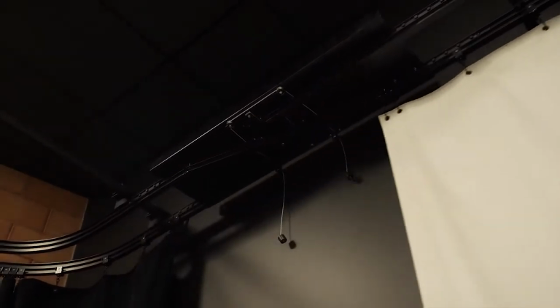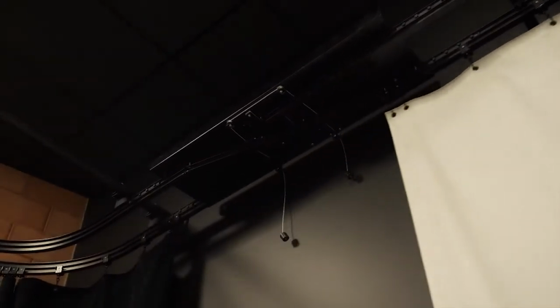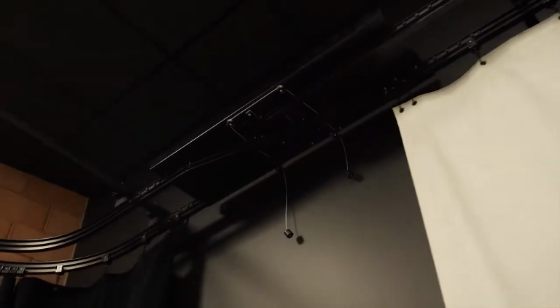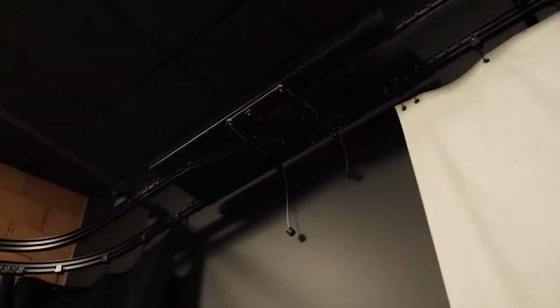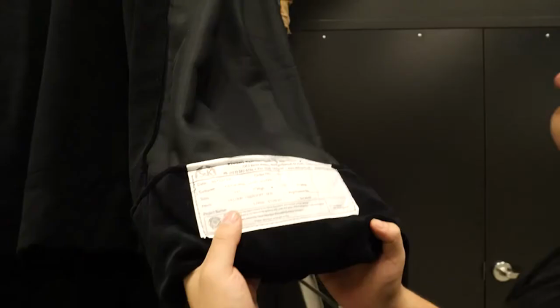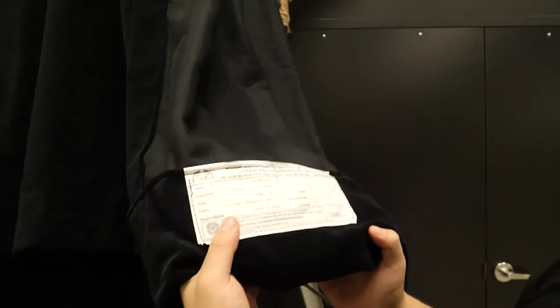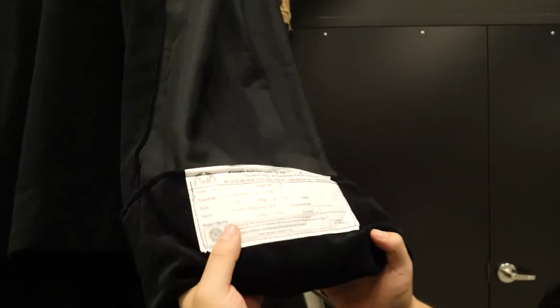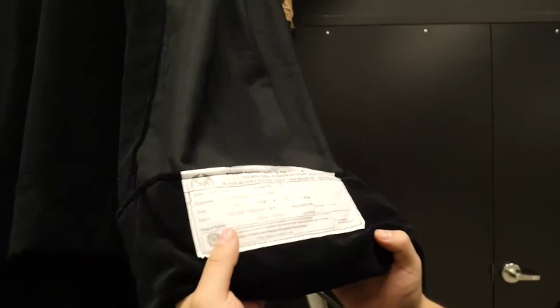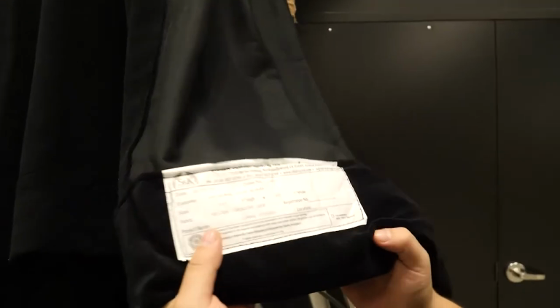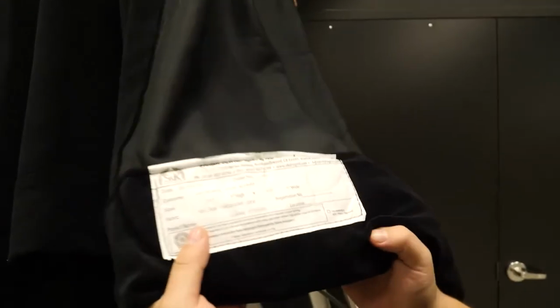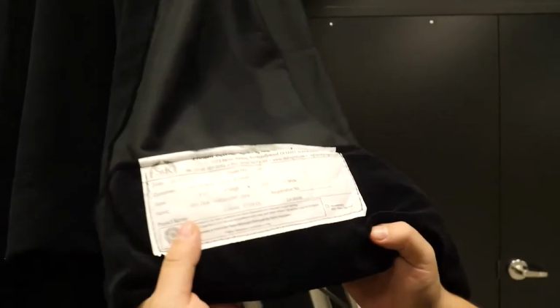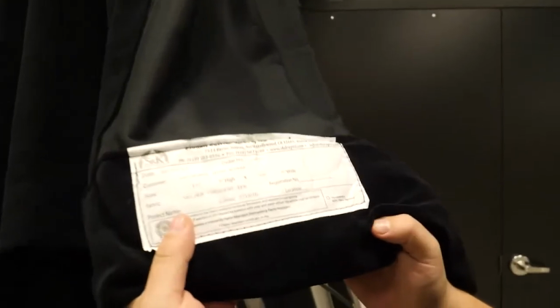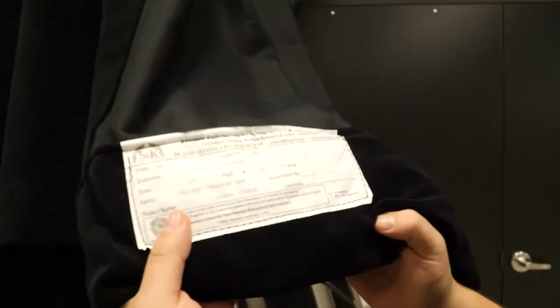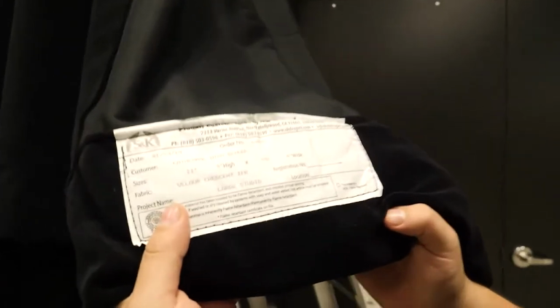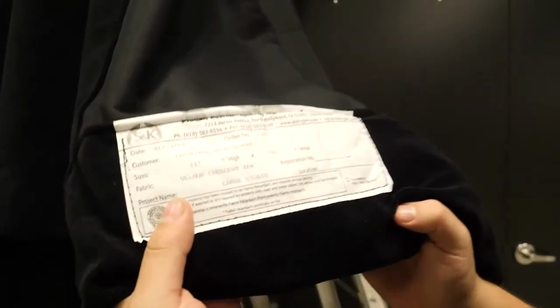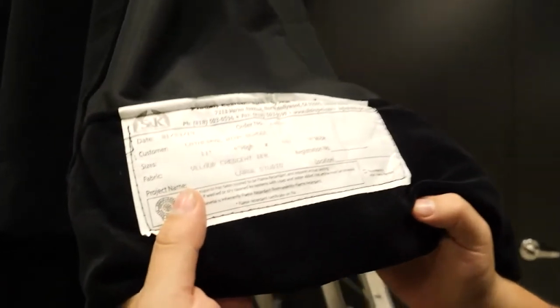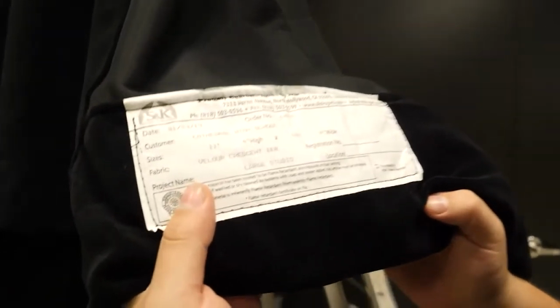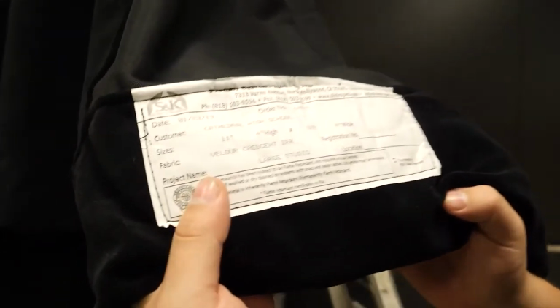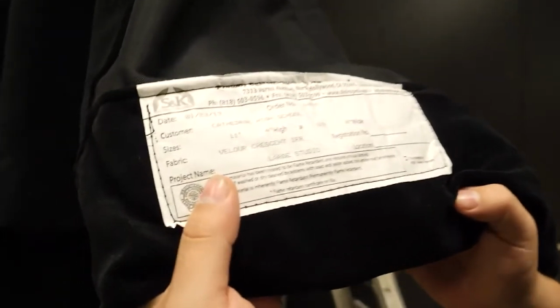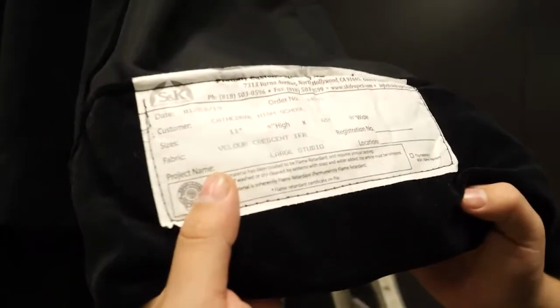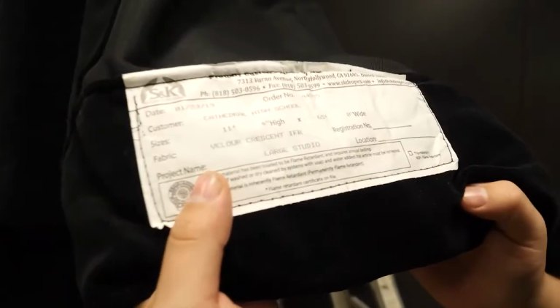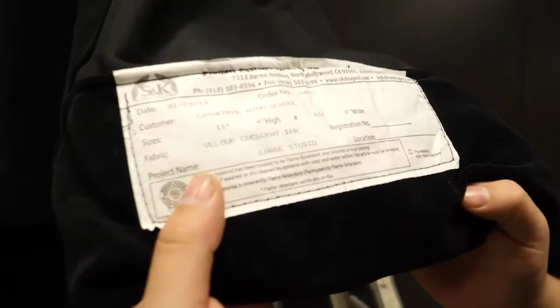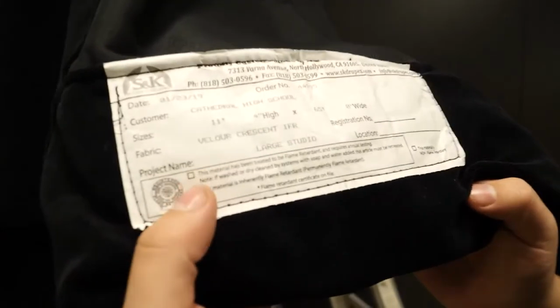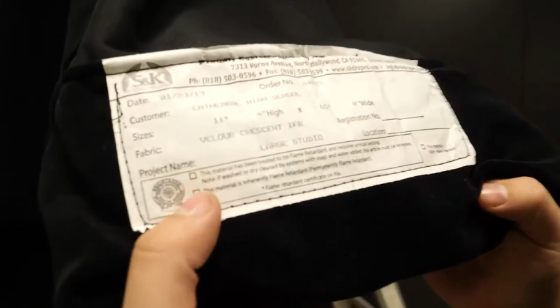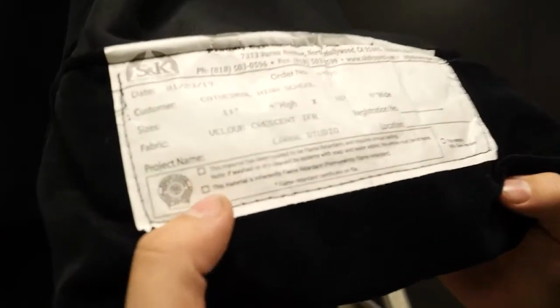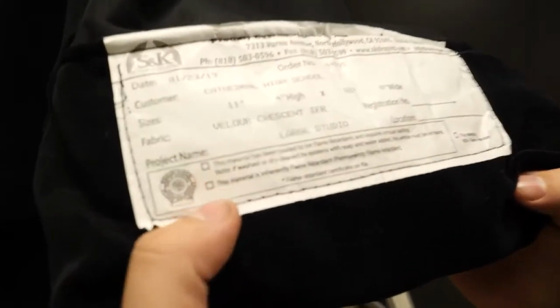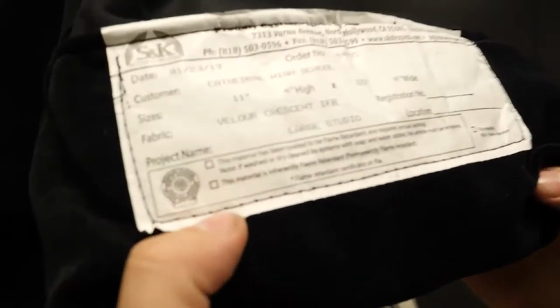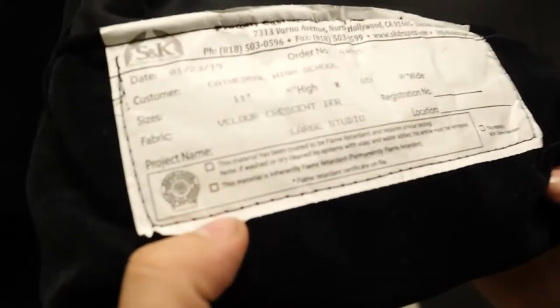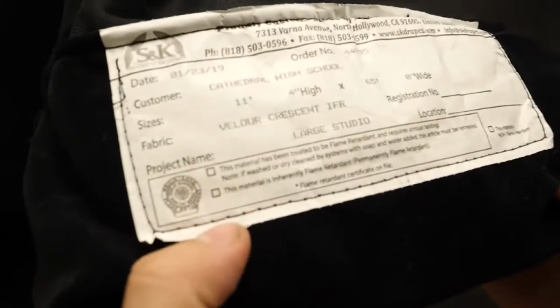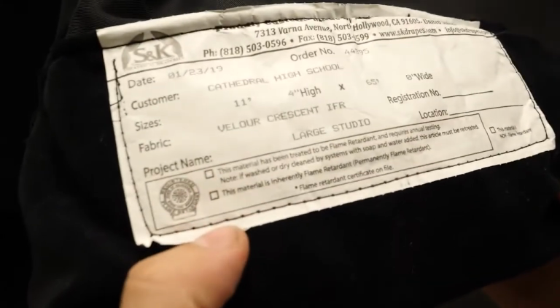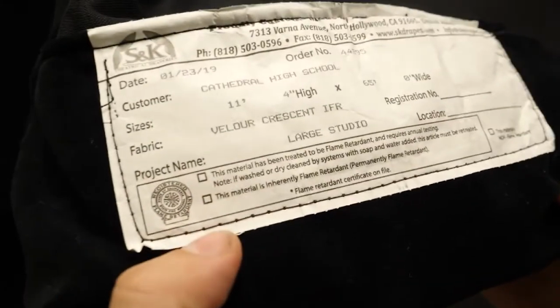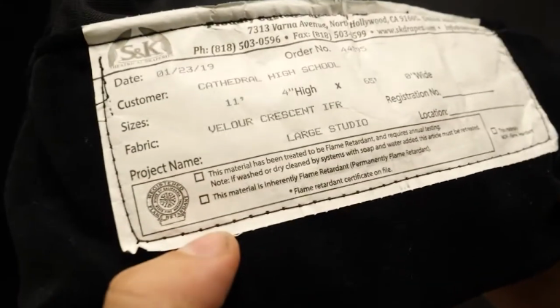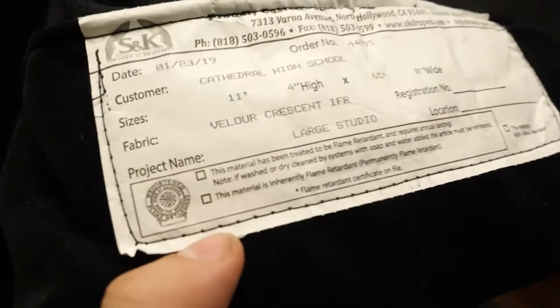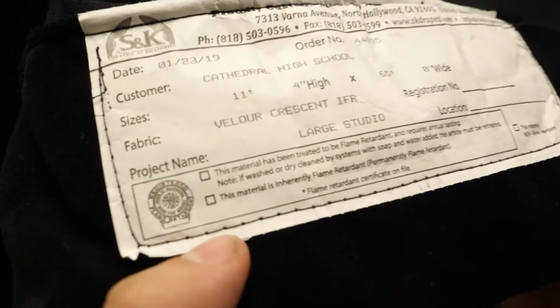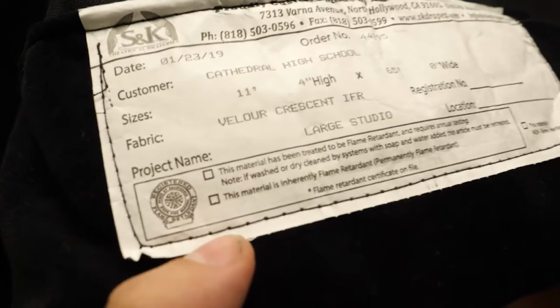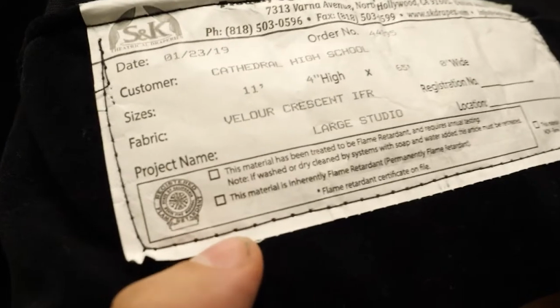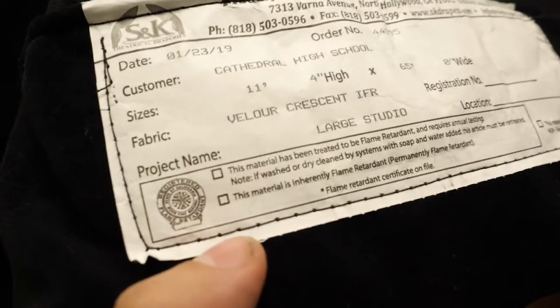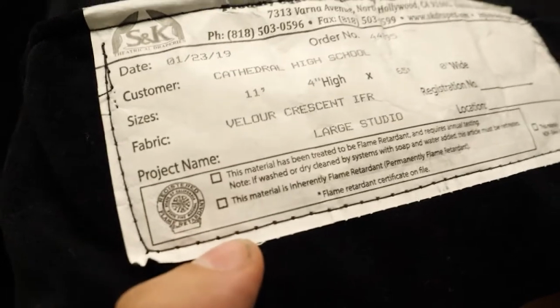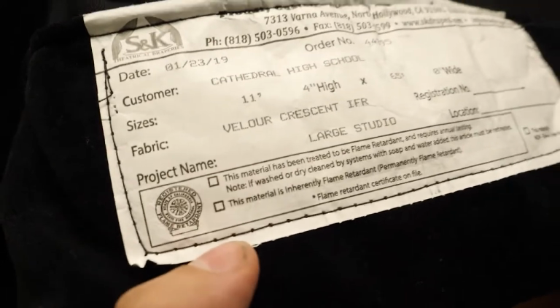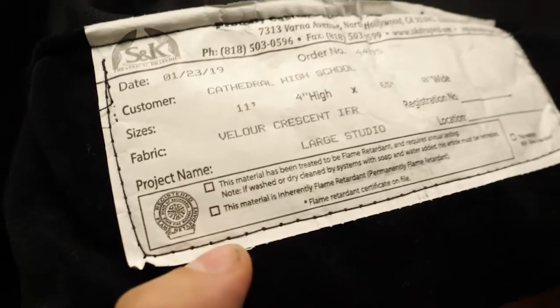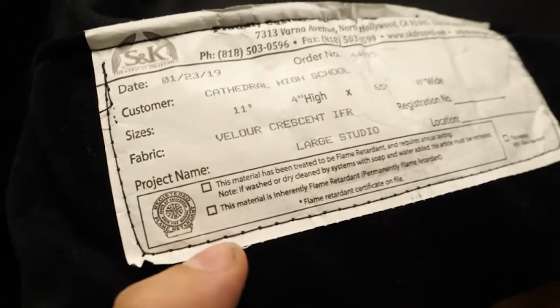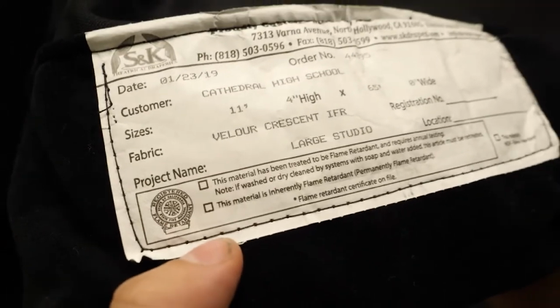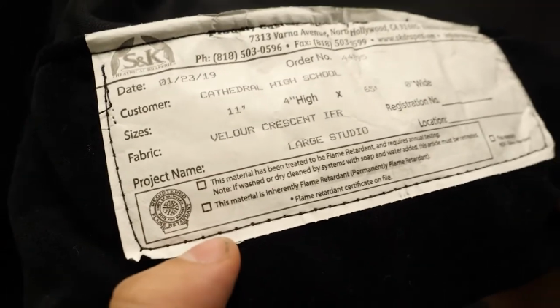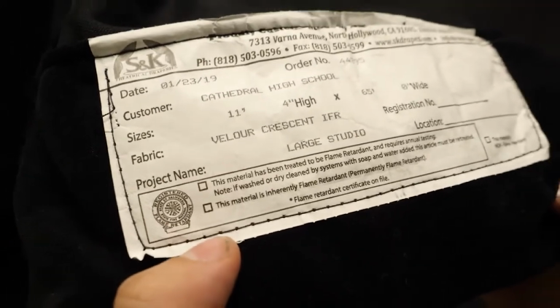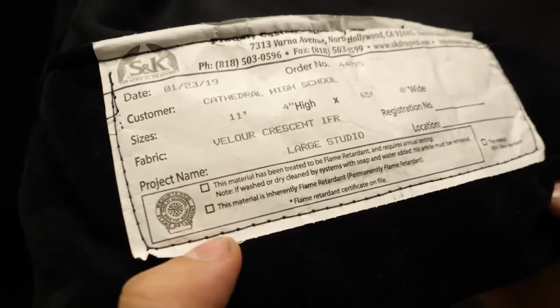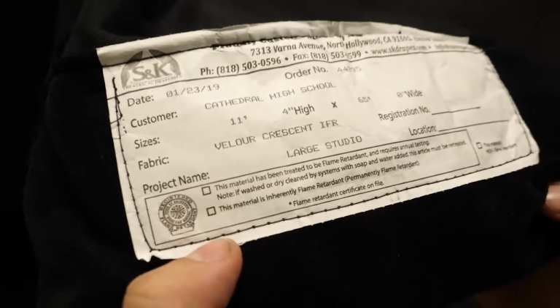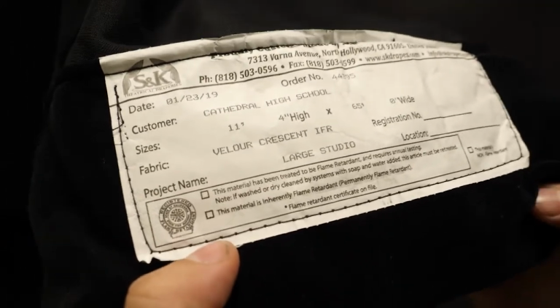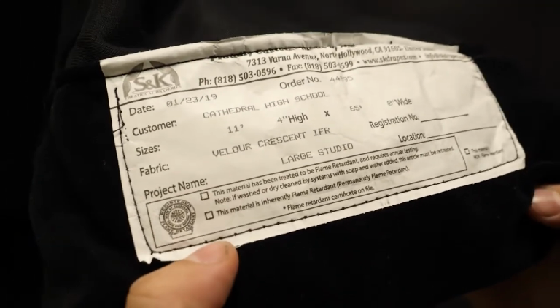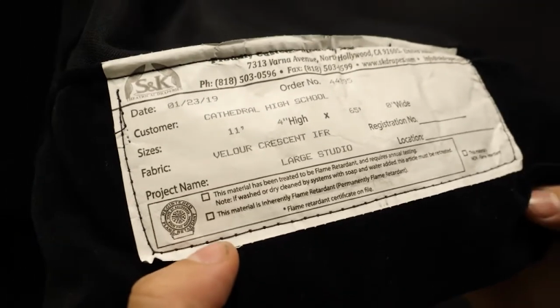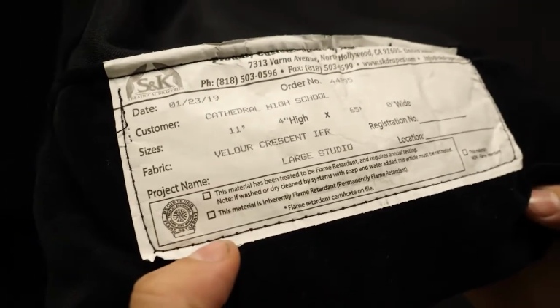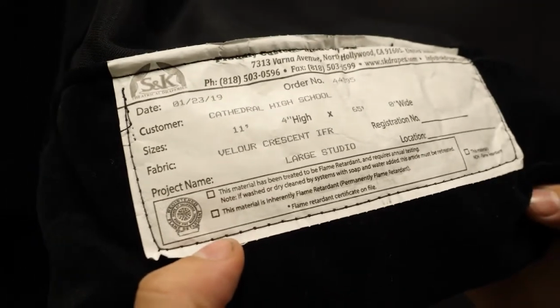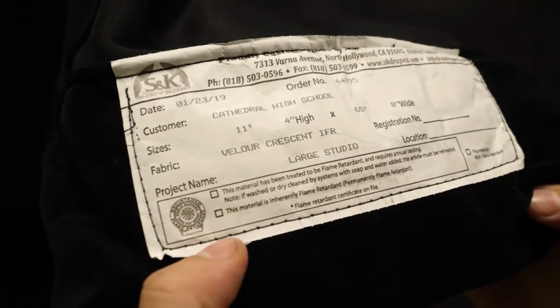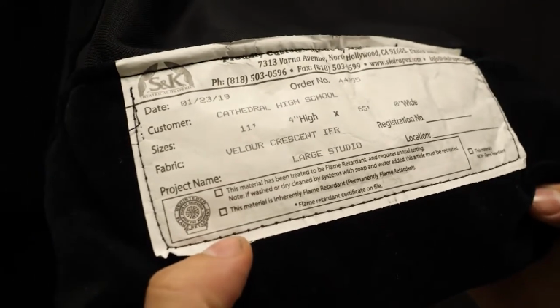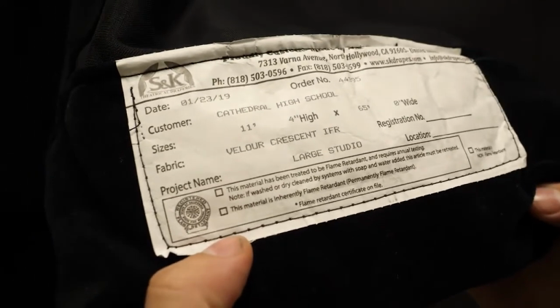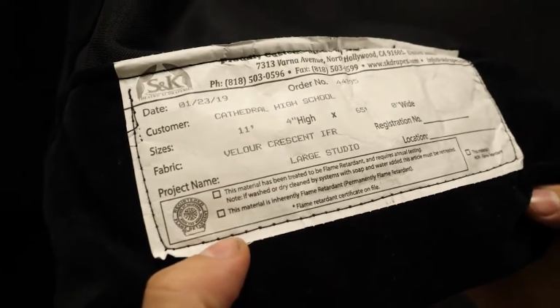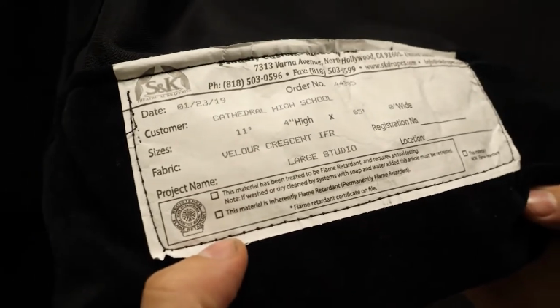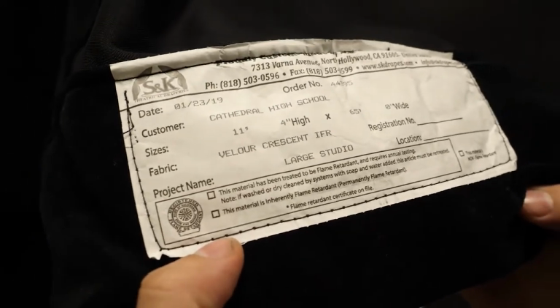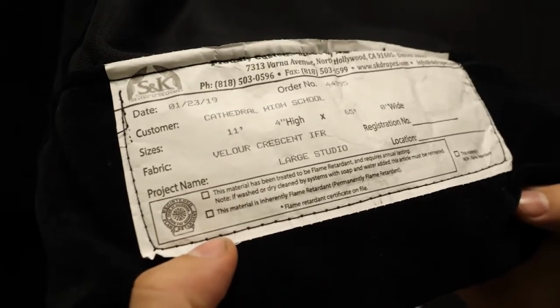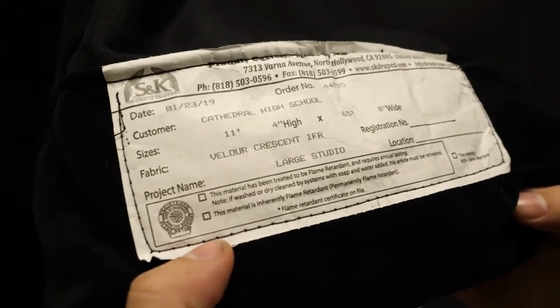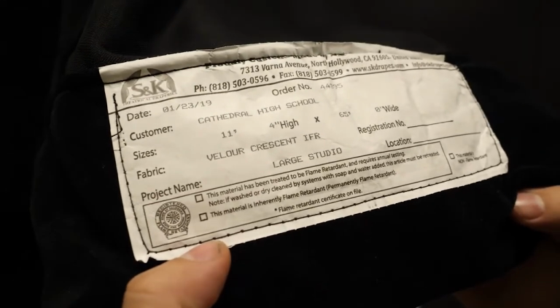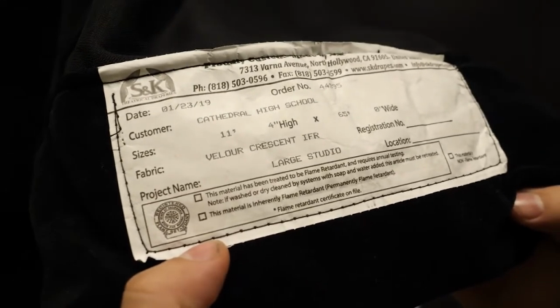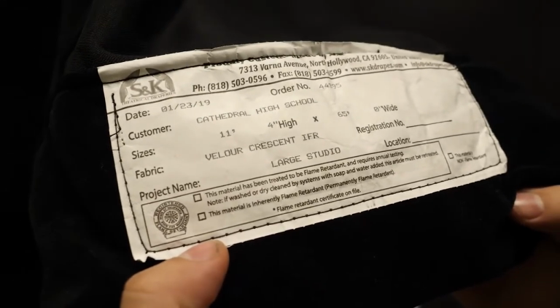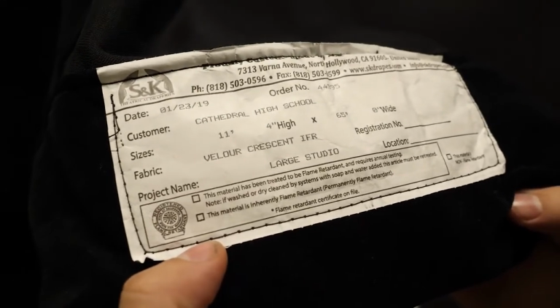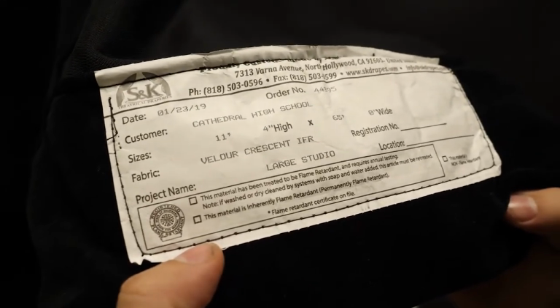We use the black crescent velour for this fabric. It's IFR certified, meaning it's inherently flame retardant.